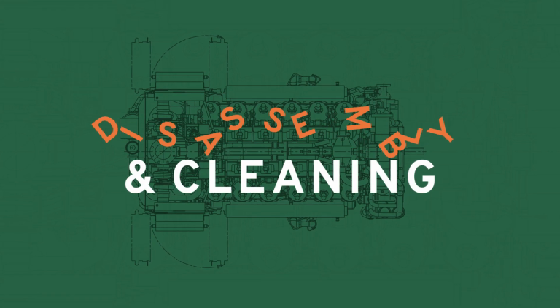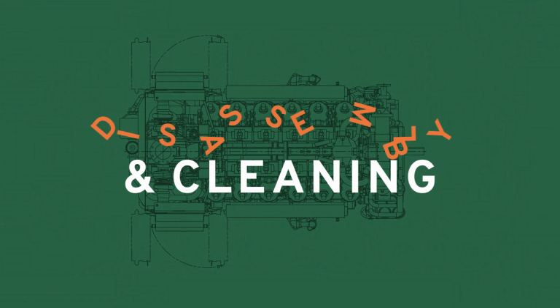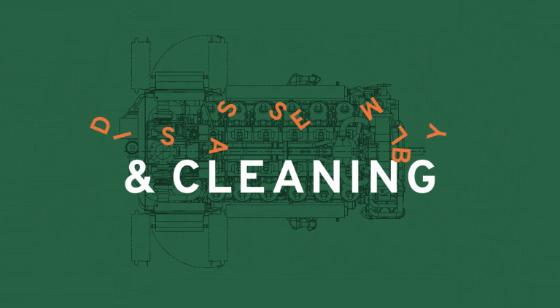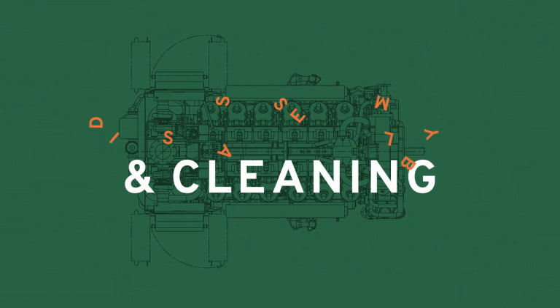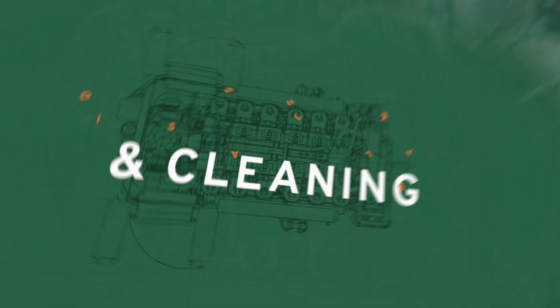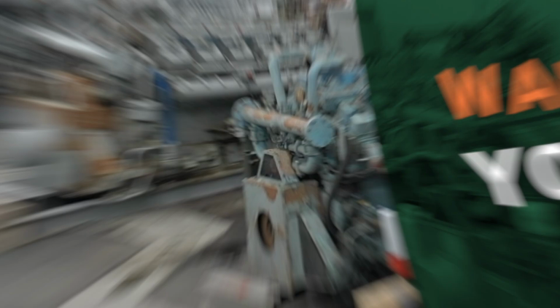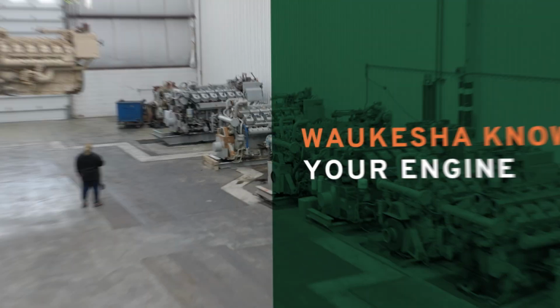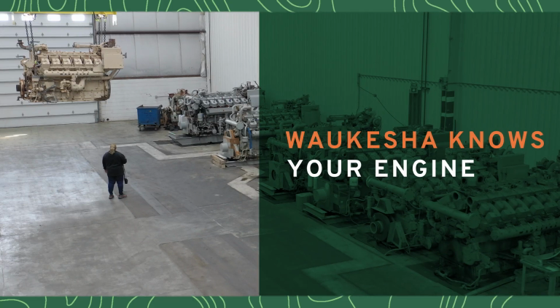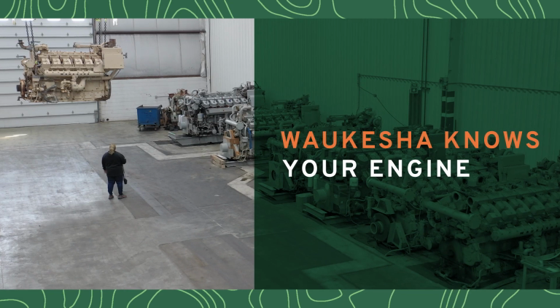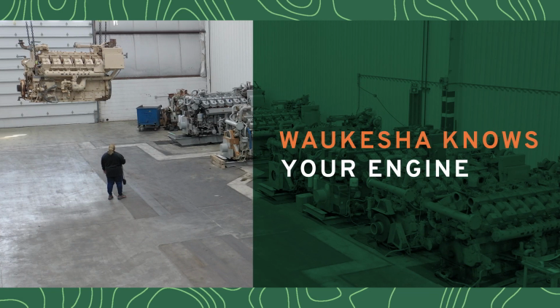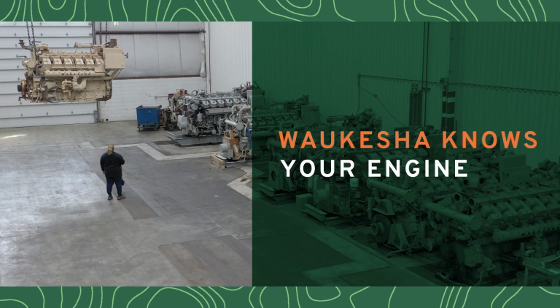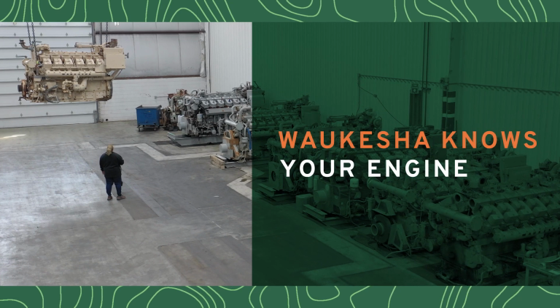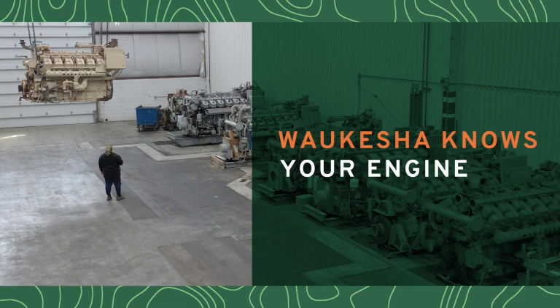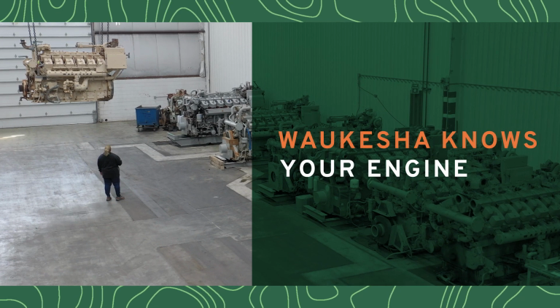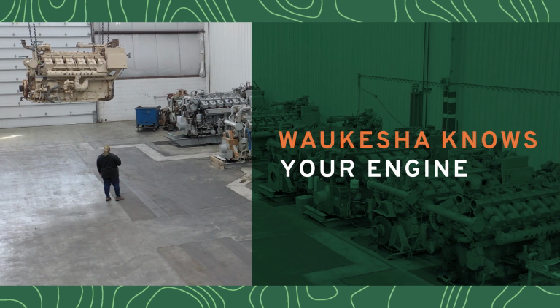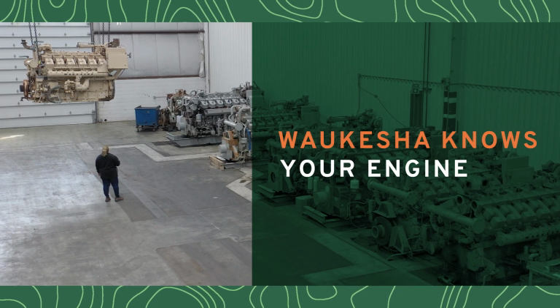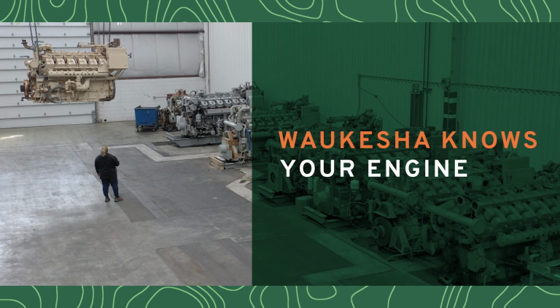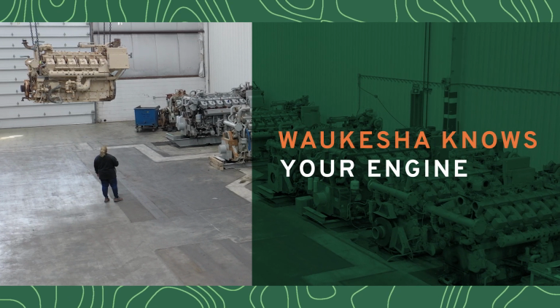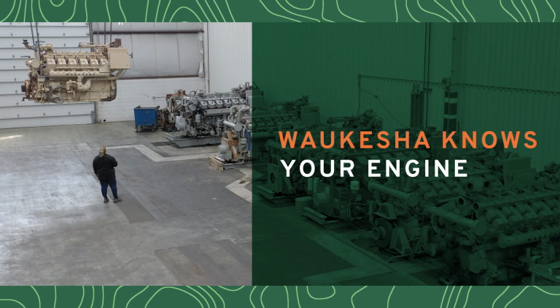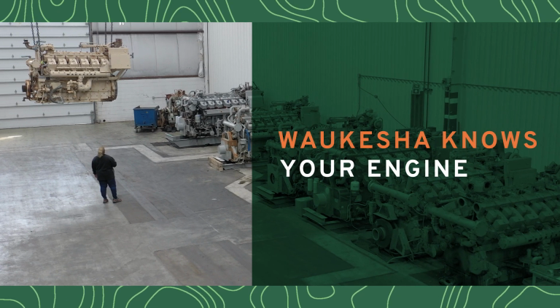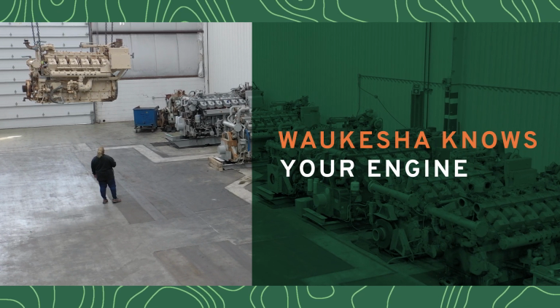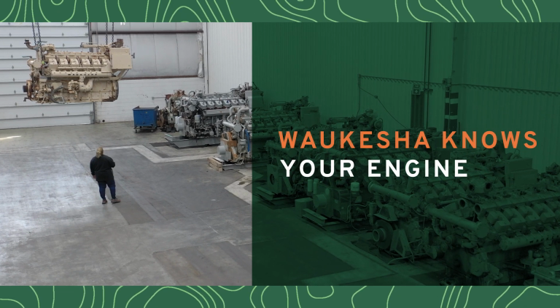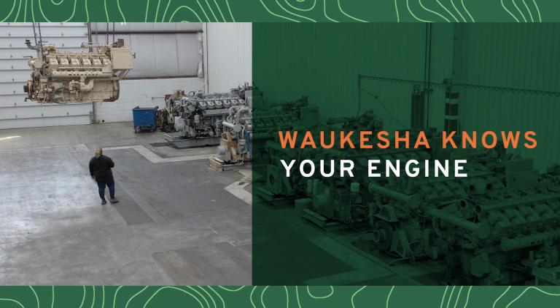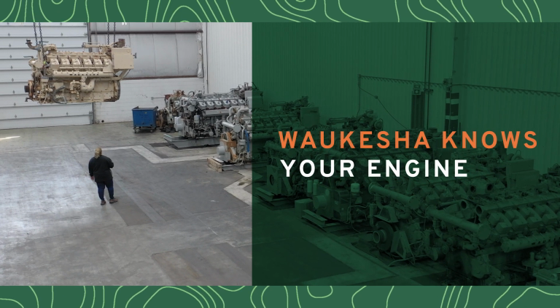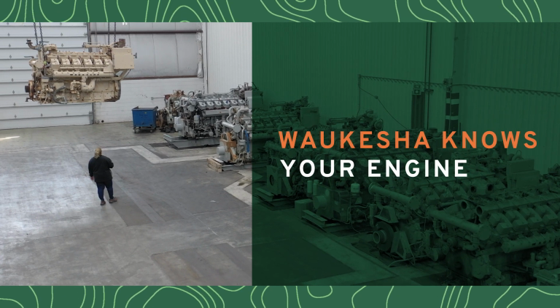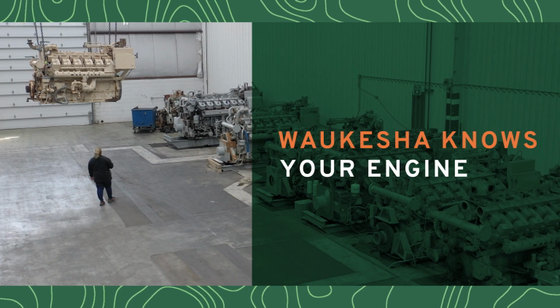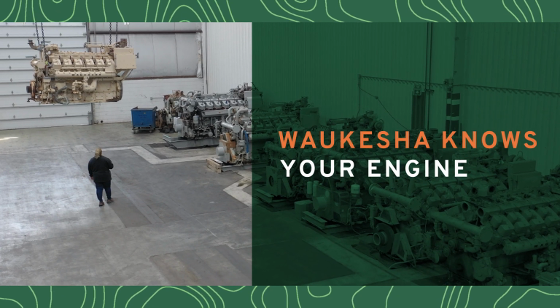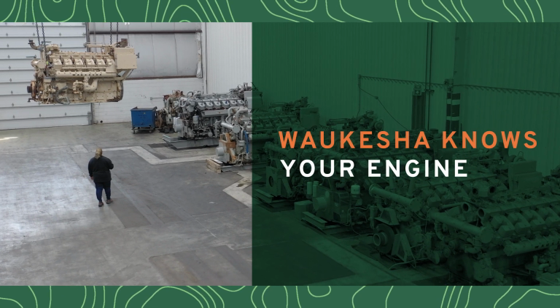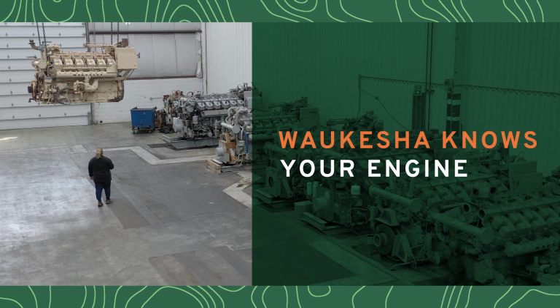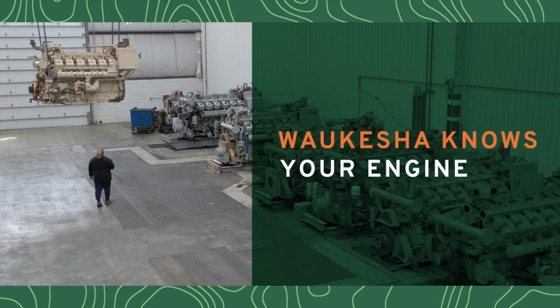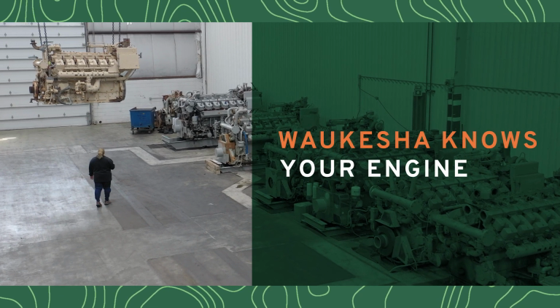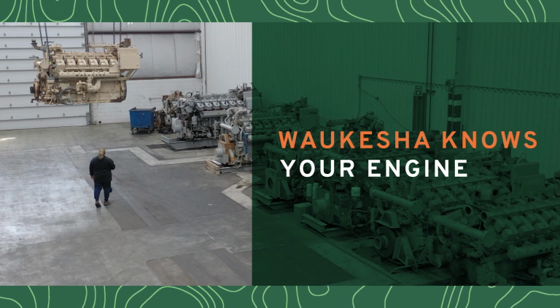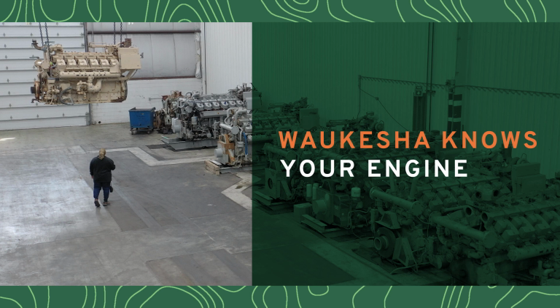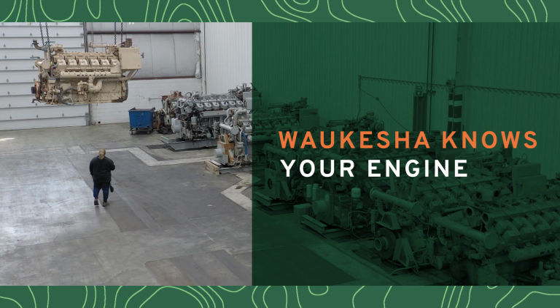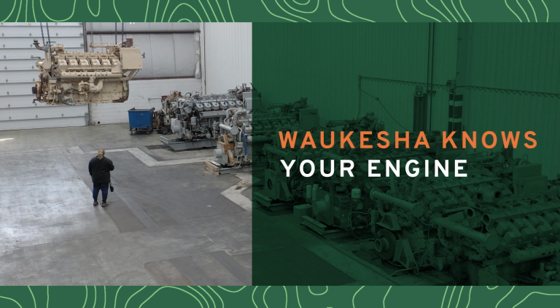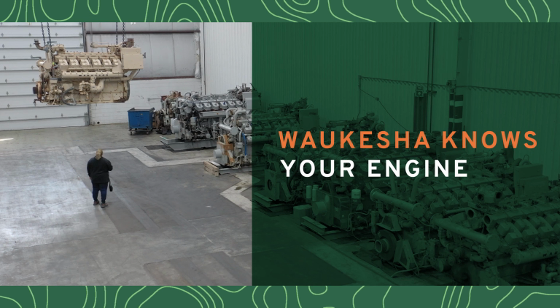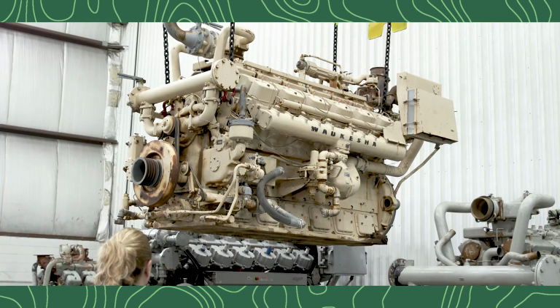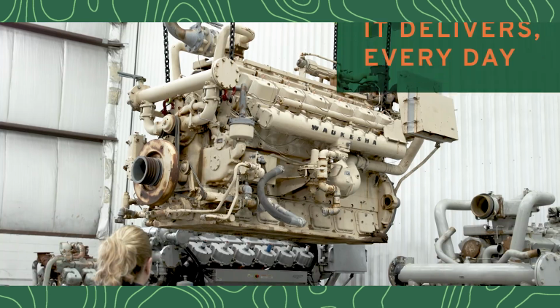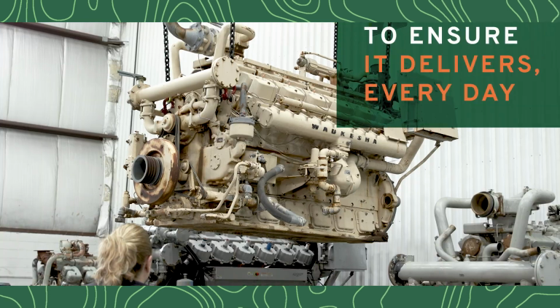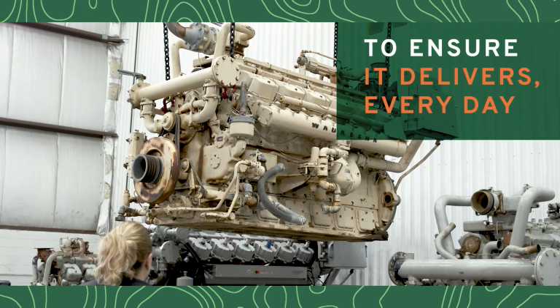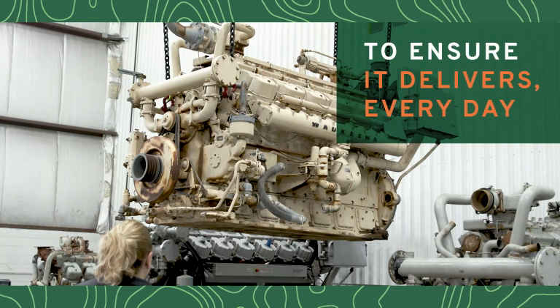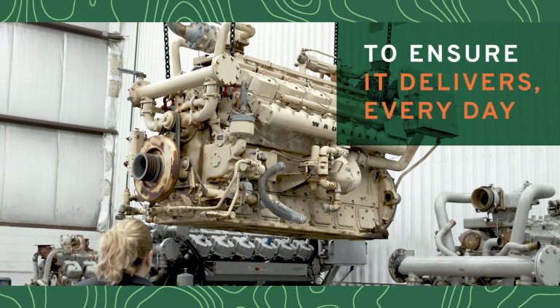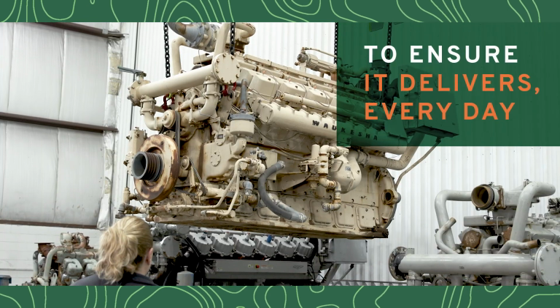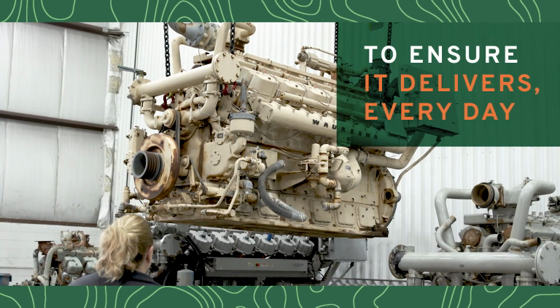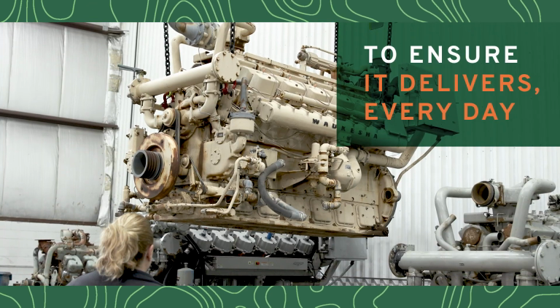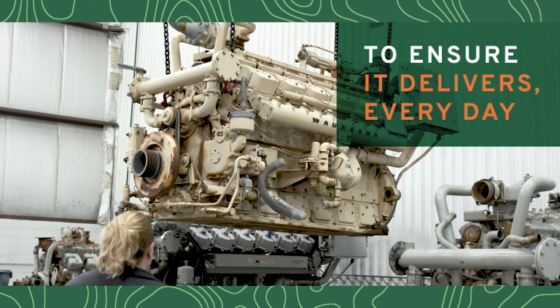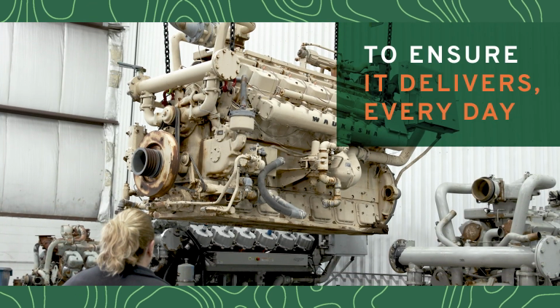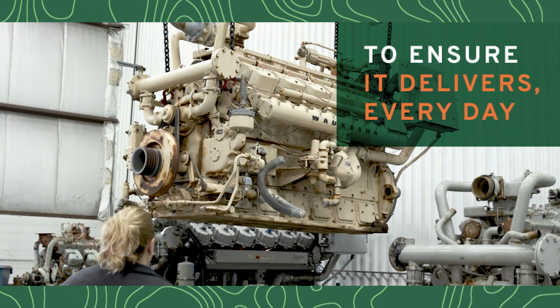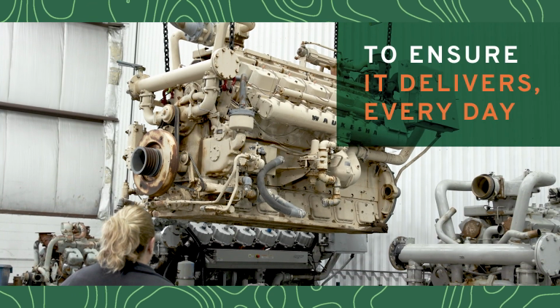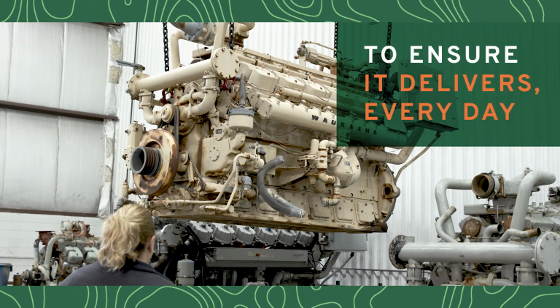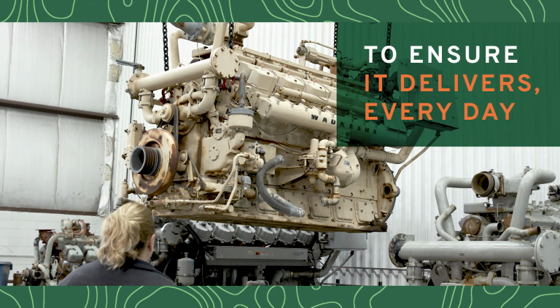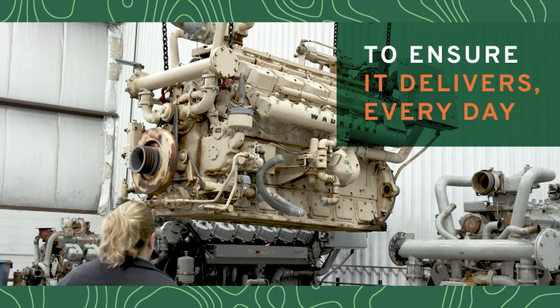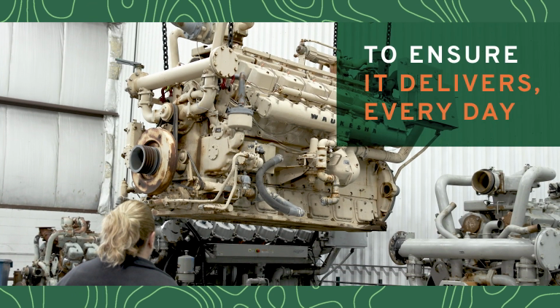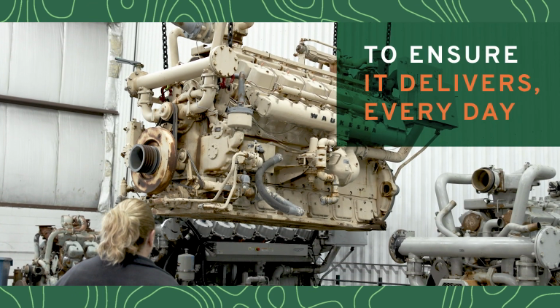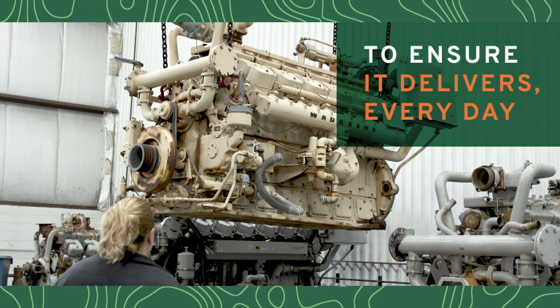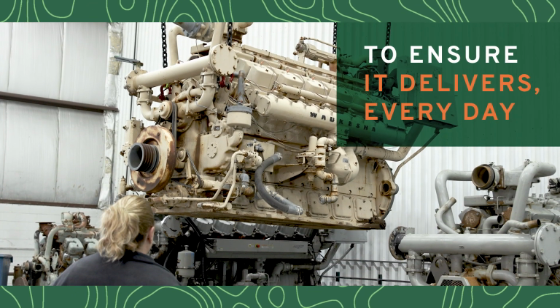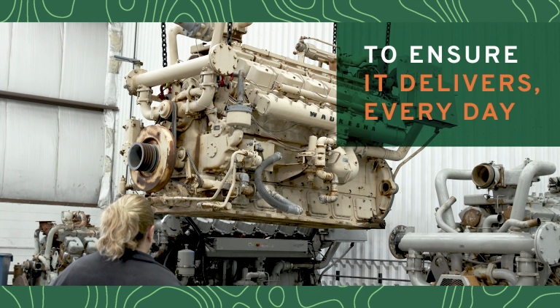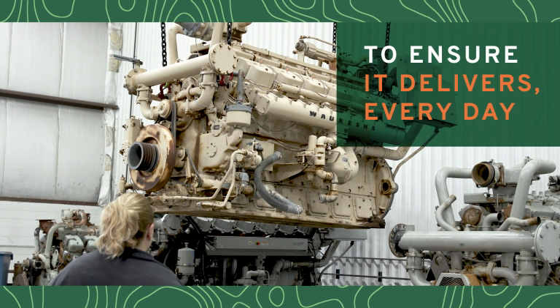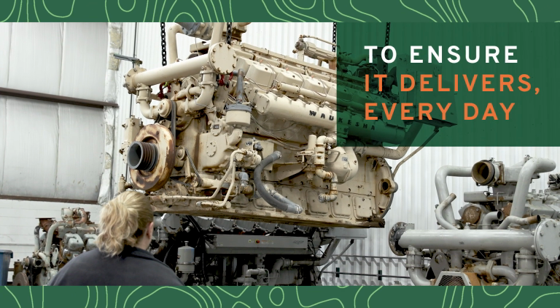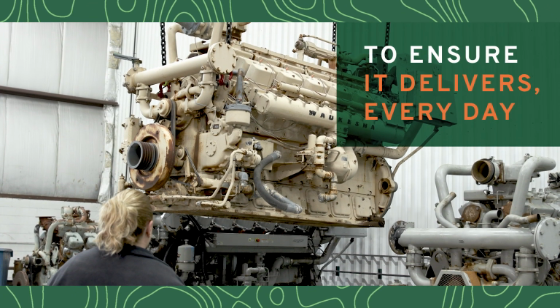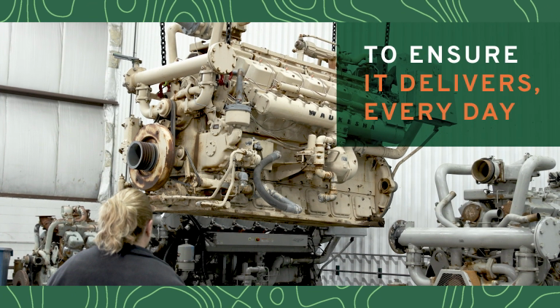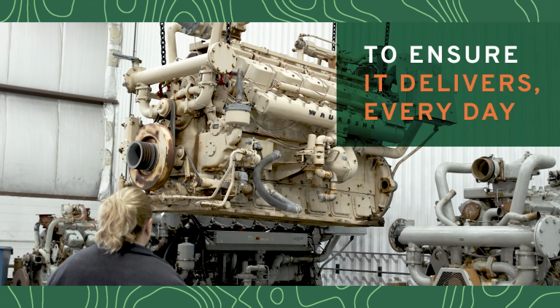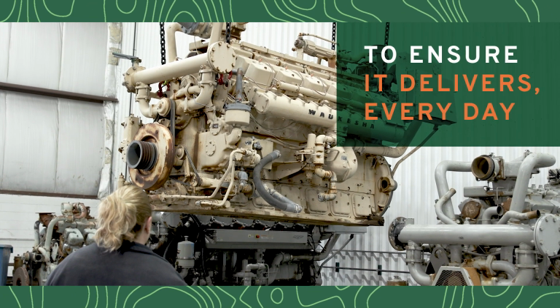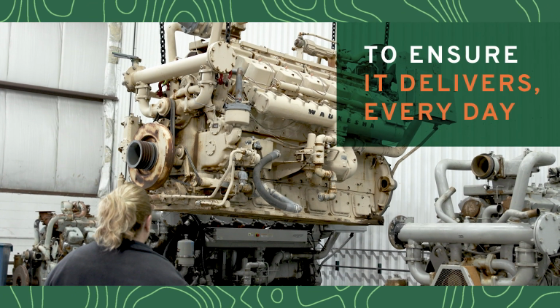At Waukesha, we know your gas engine better than anyone. What's more important, we know what you need from it every day.